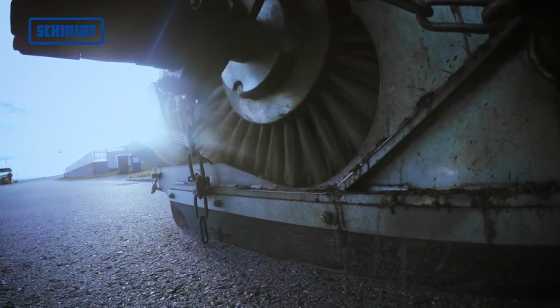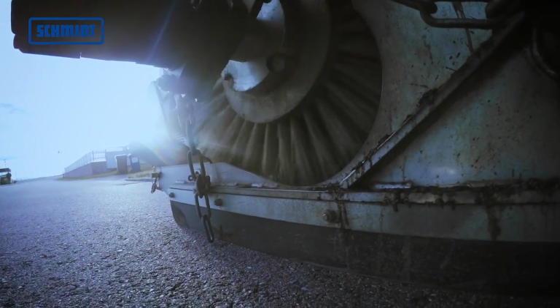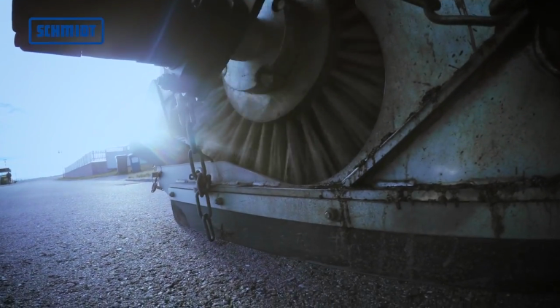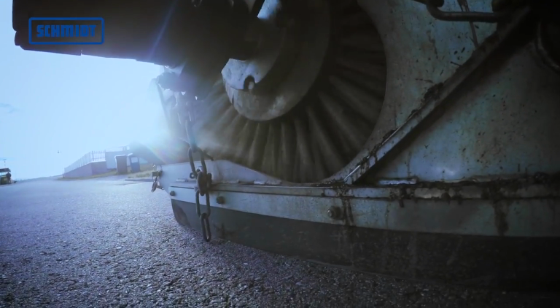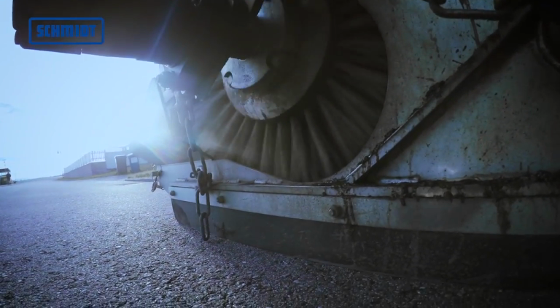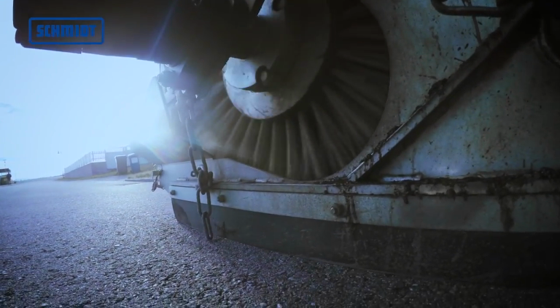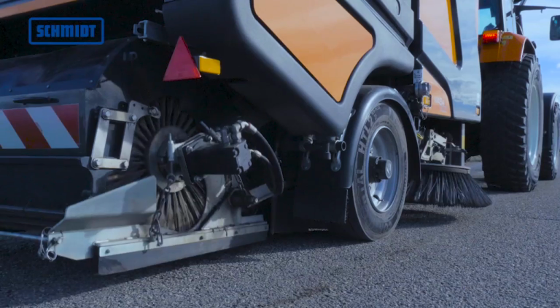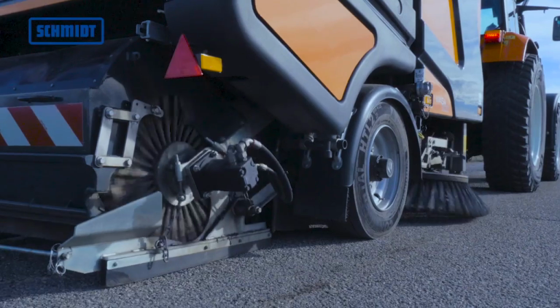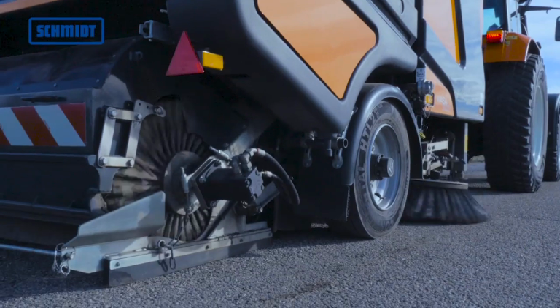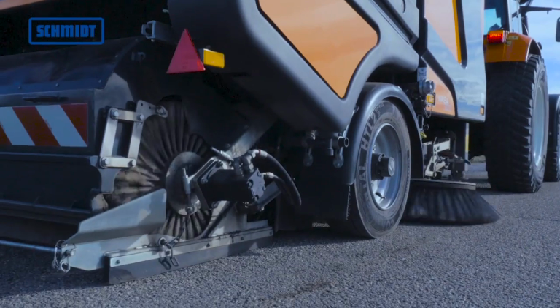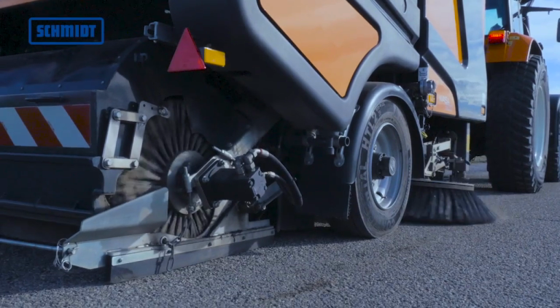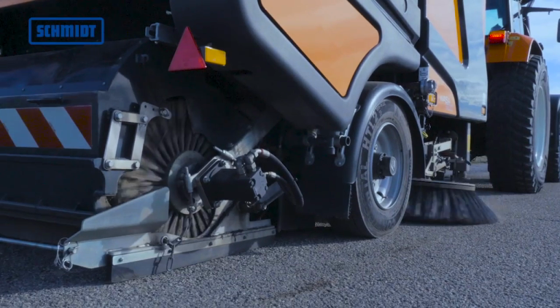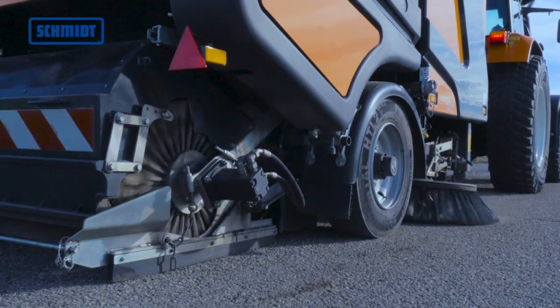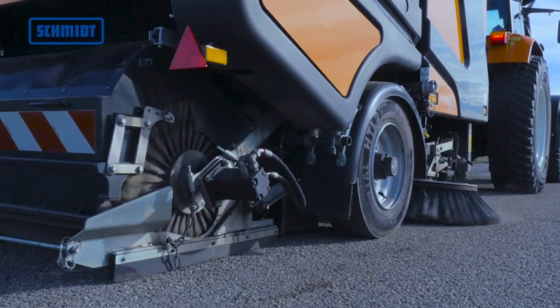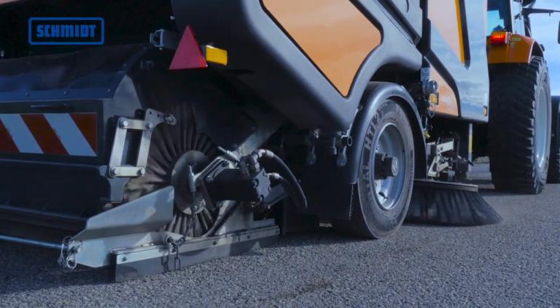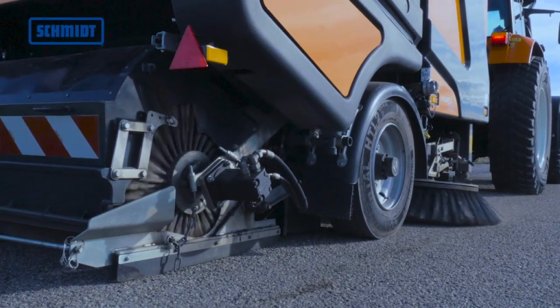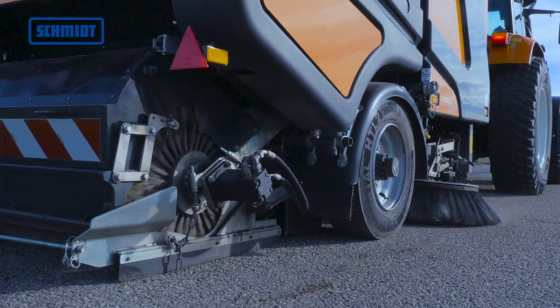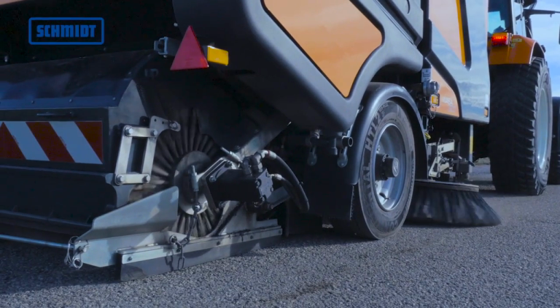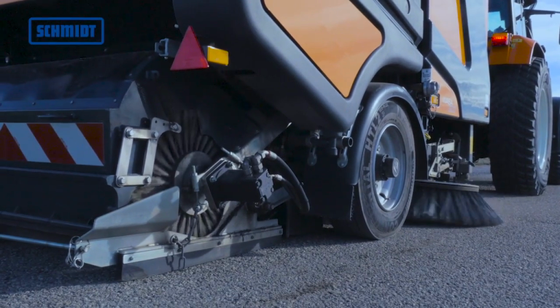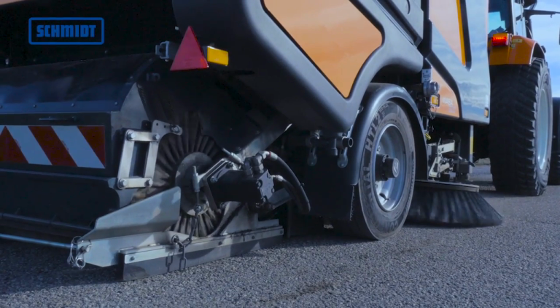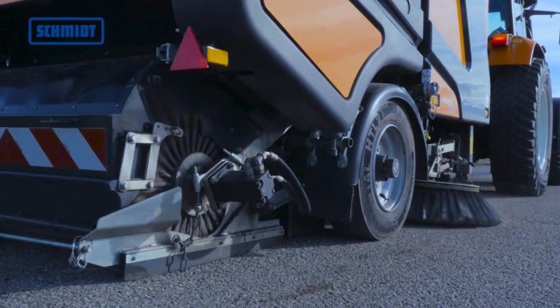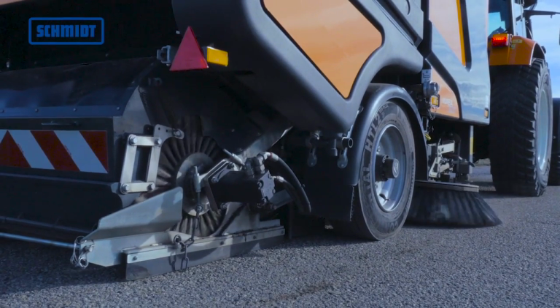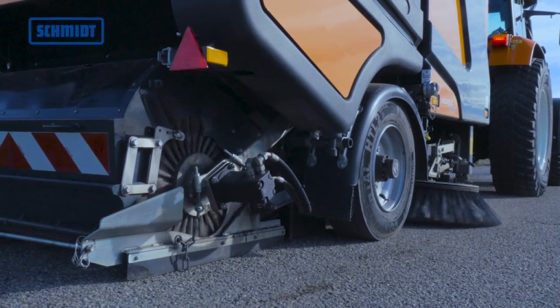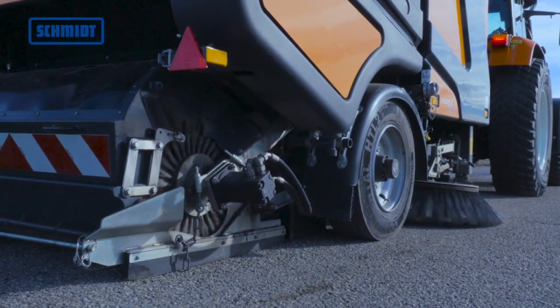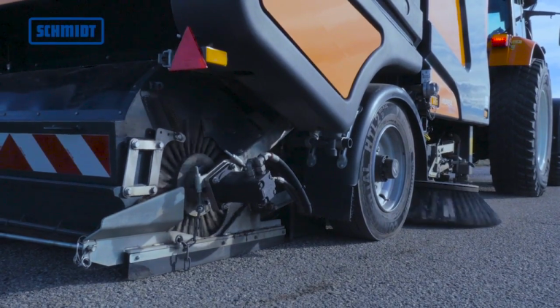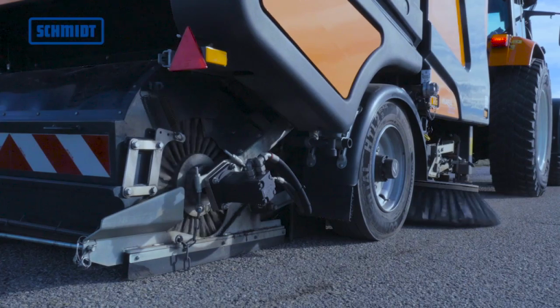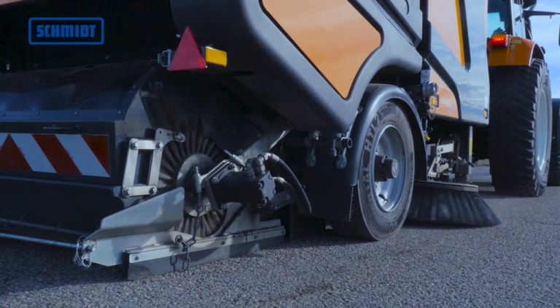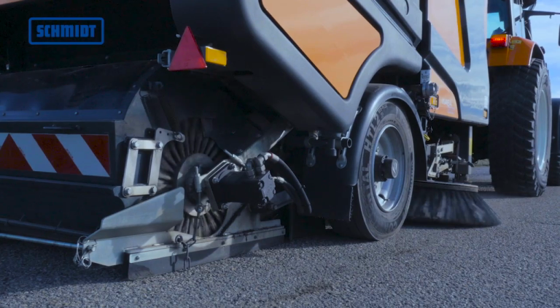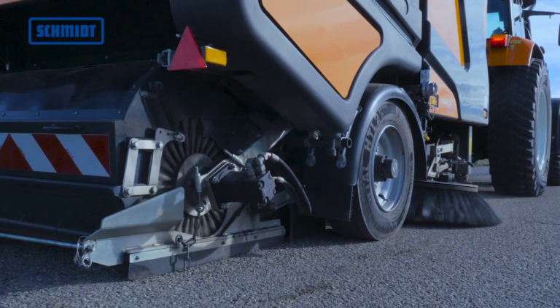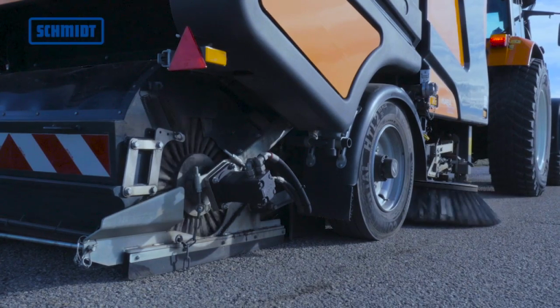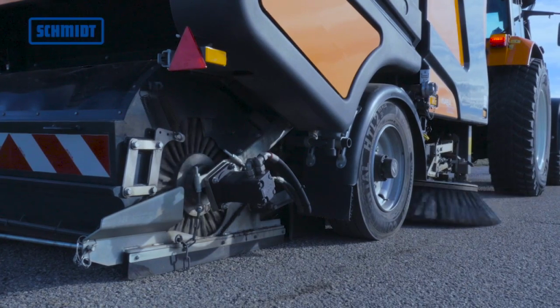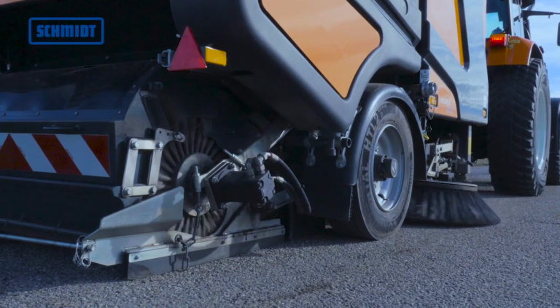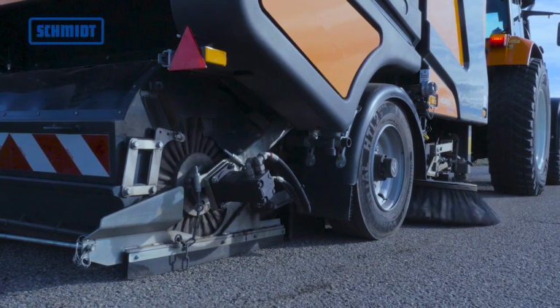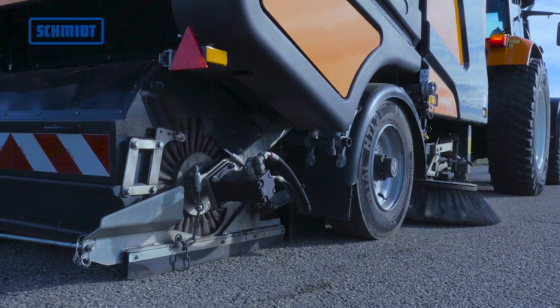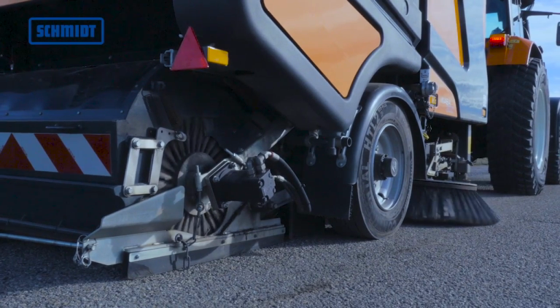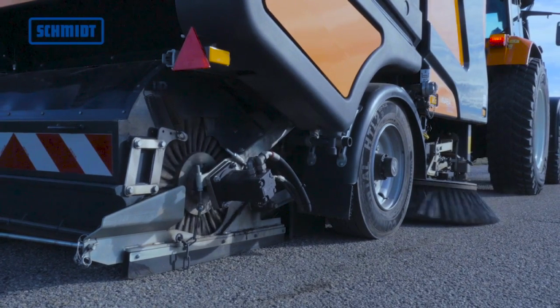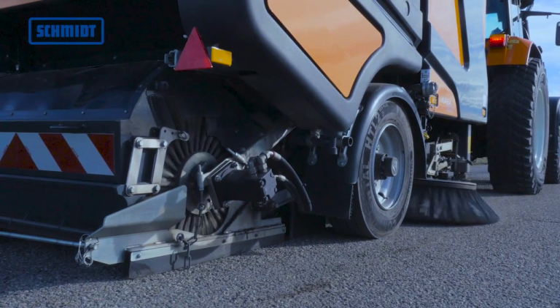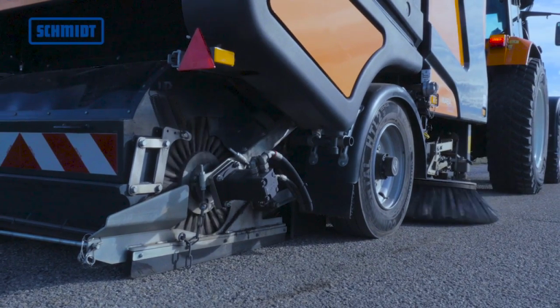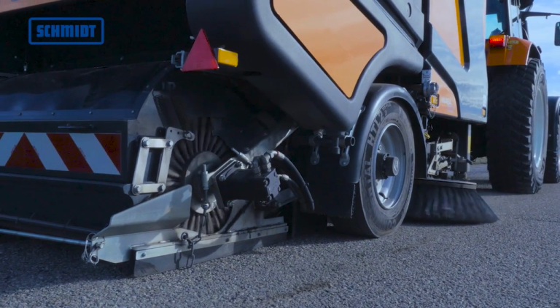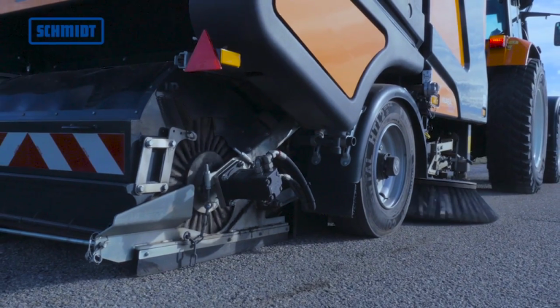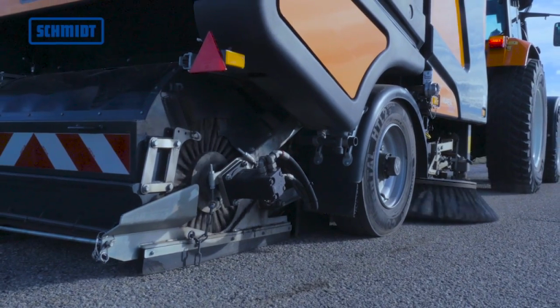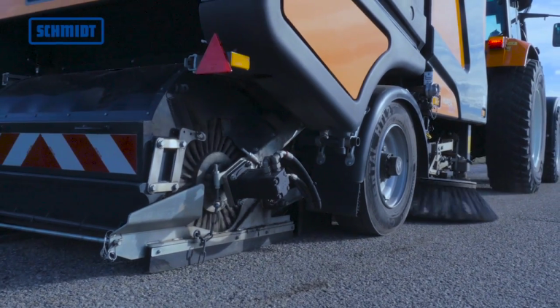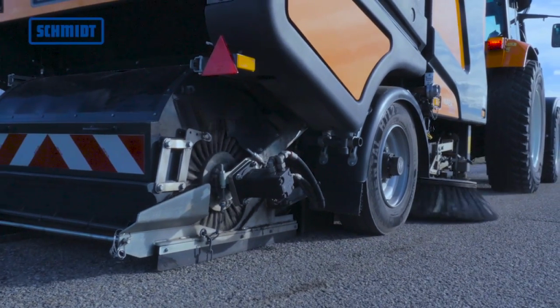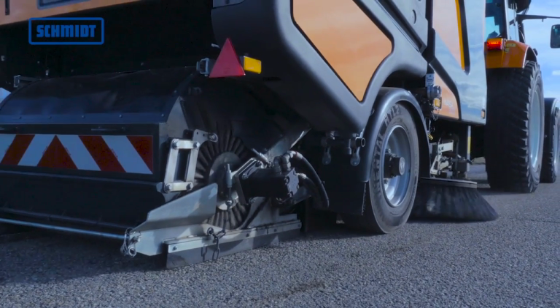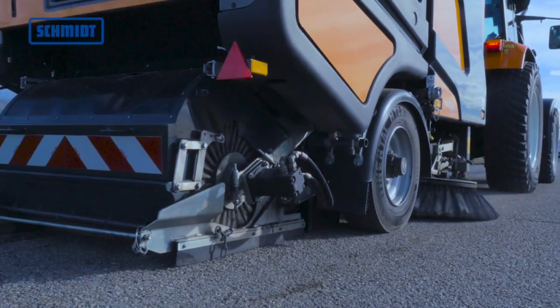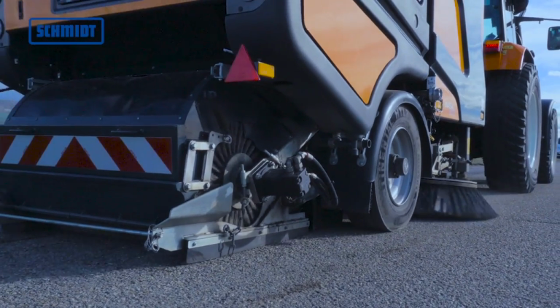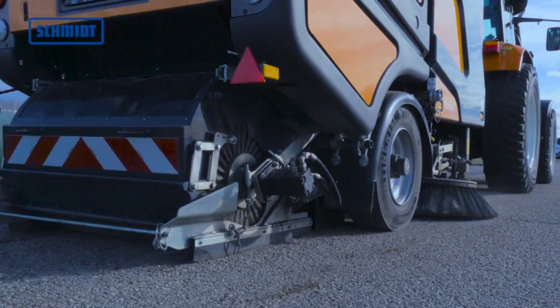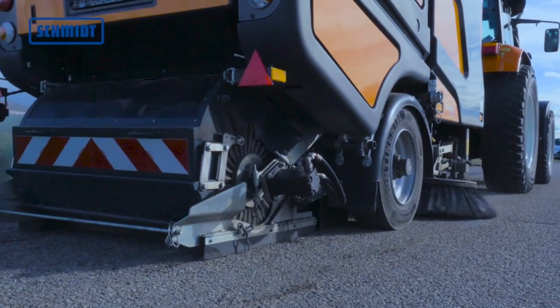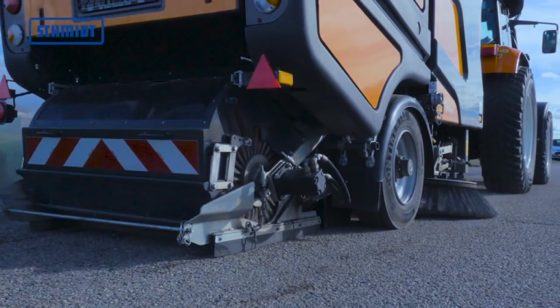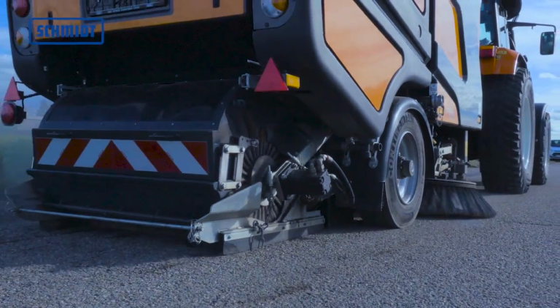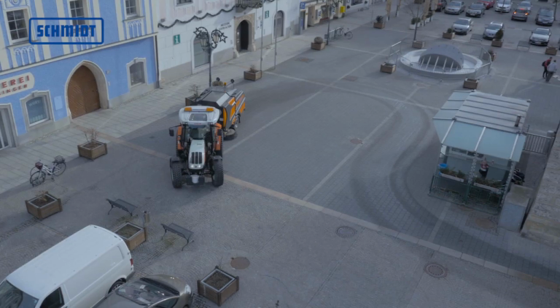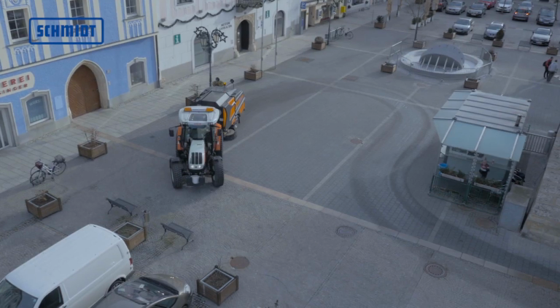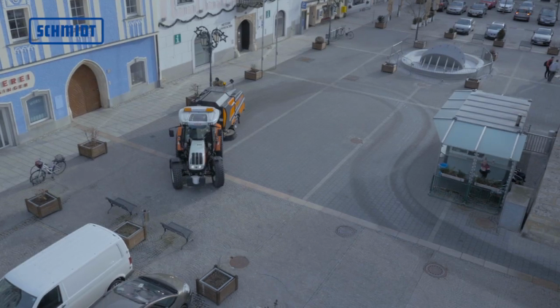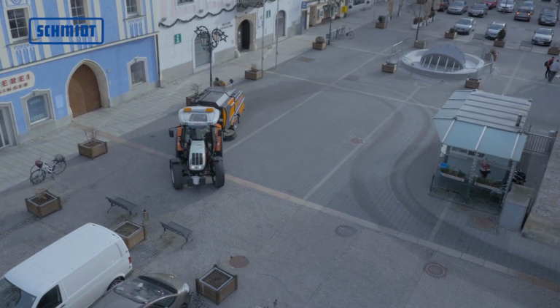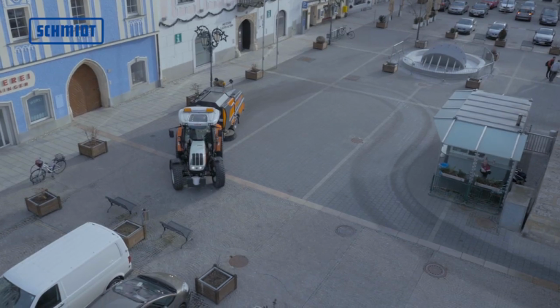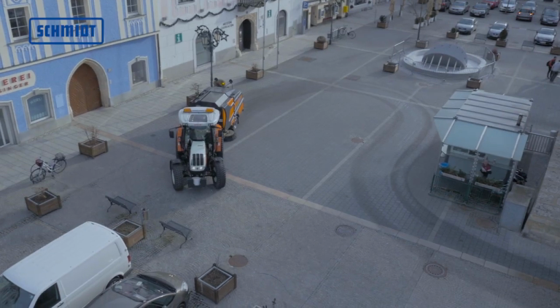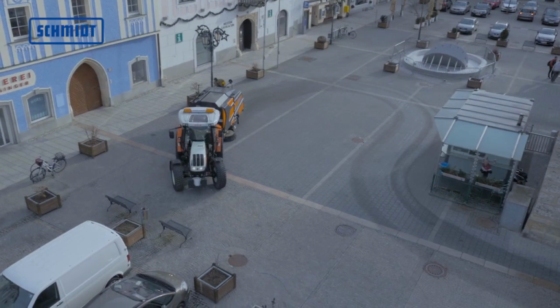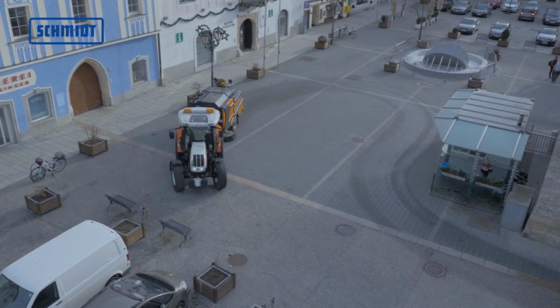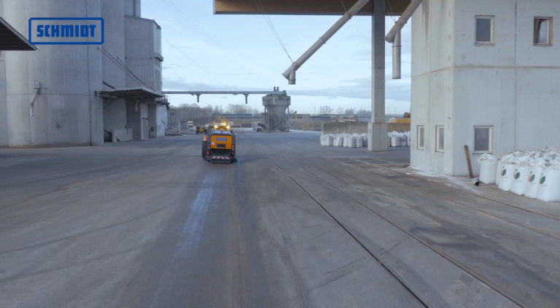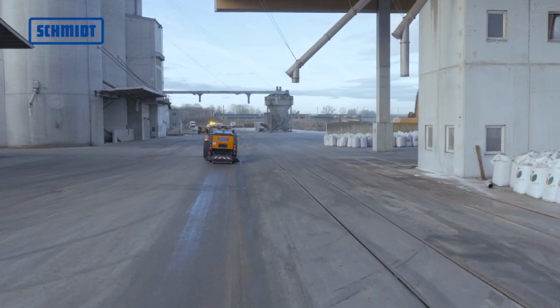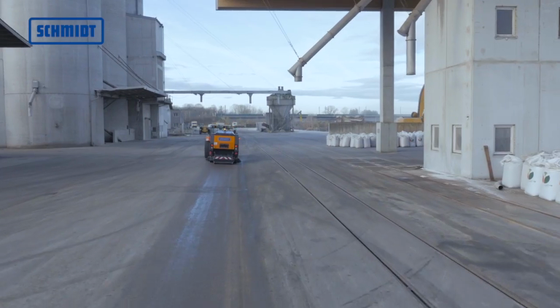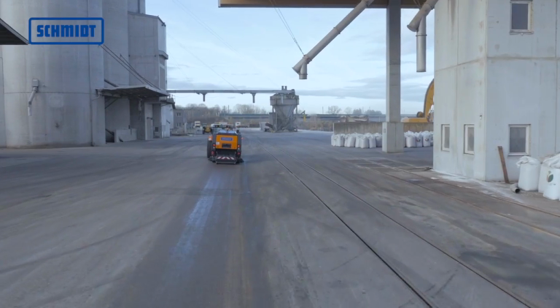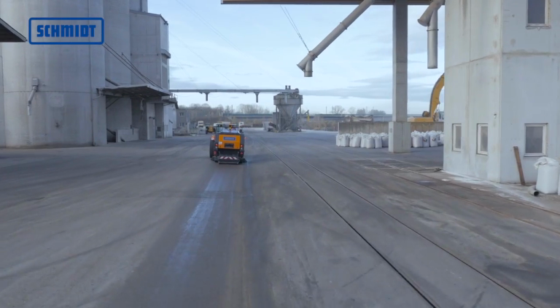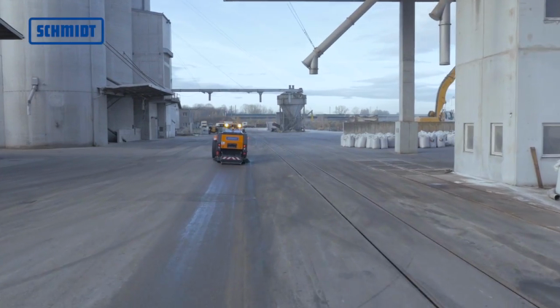The Wasse 300 Plus Road Sweeper can be used for cleaning all sorts of spaces in towns and urban areas.